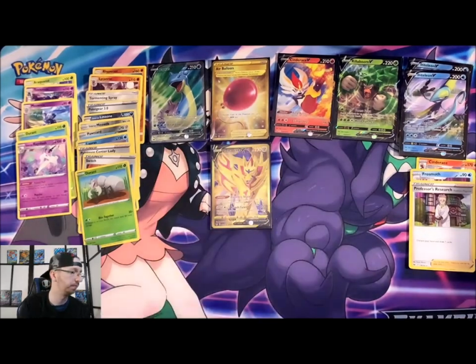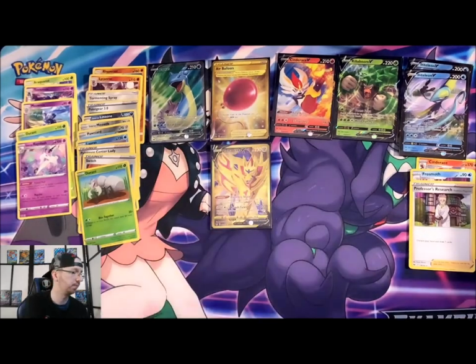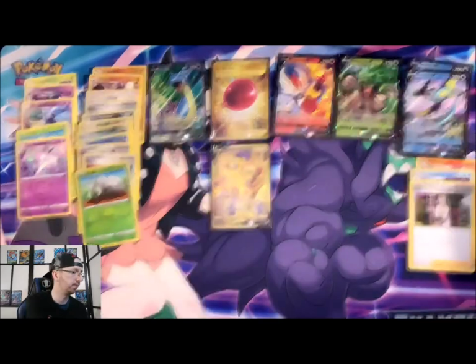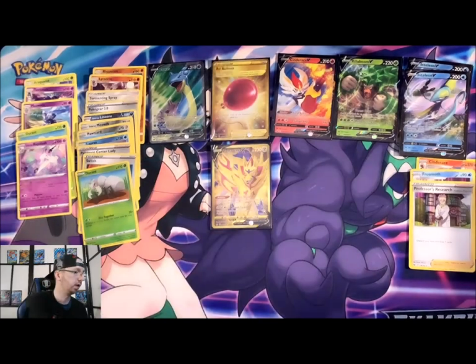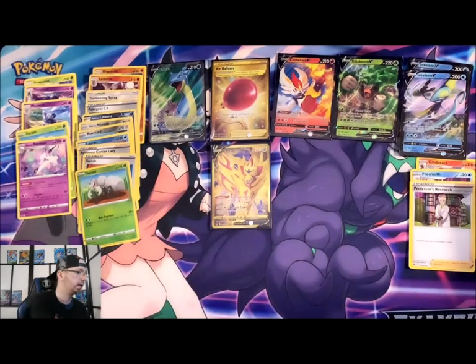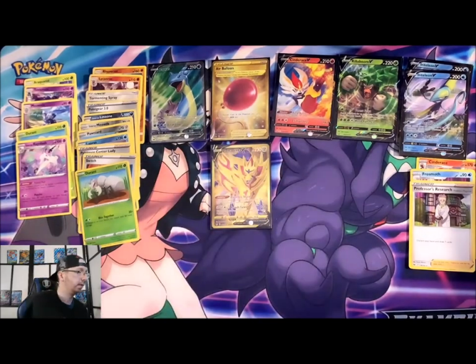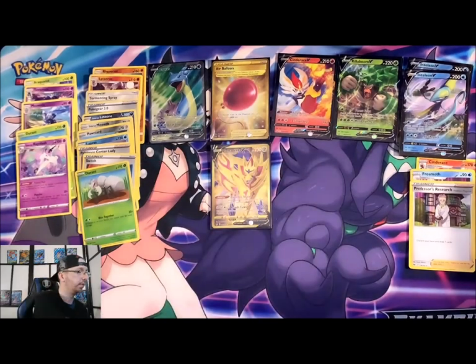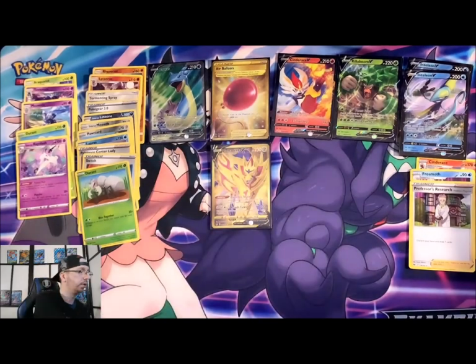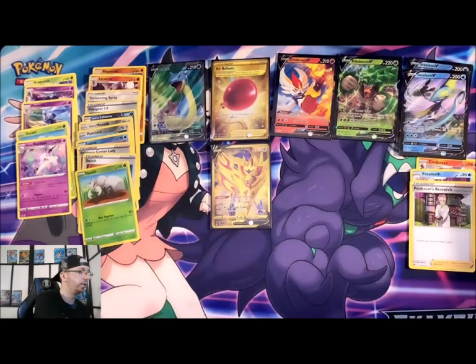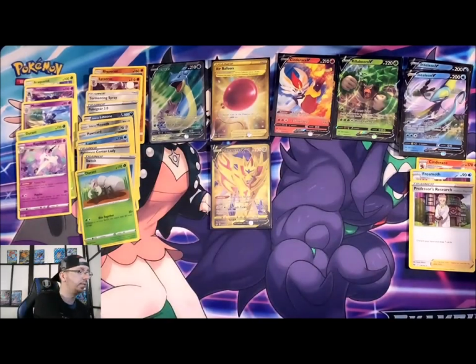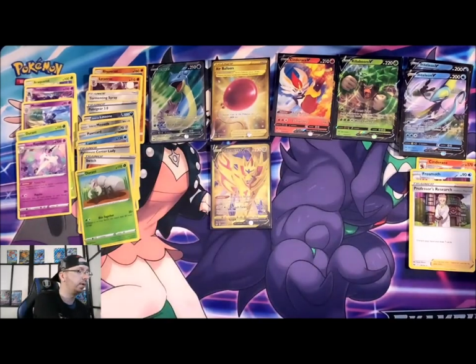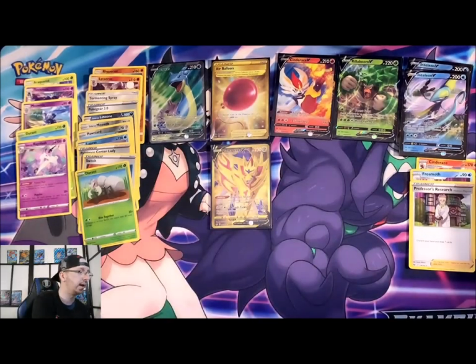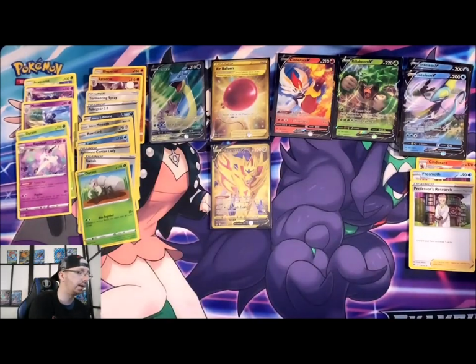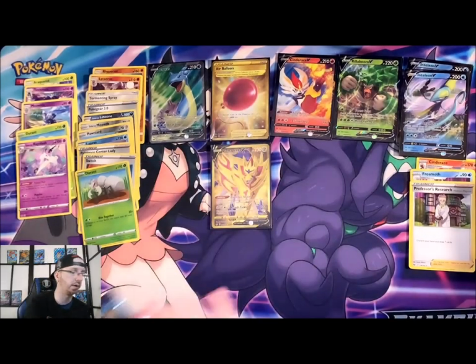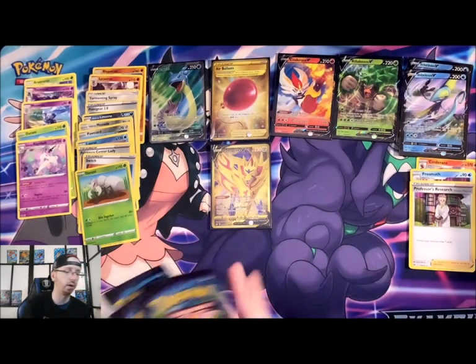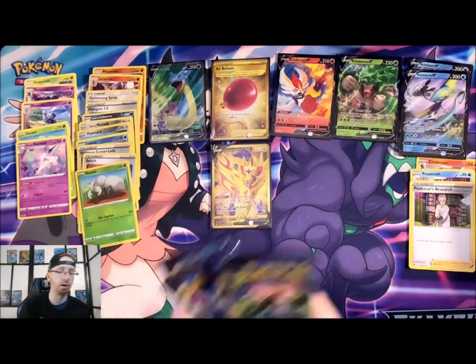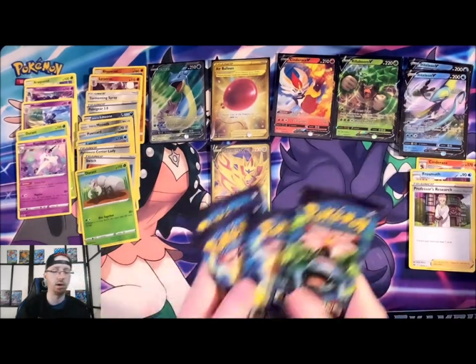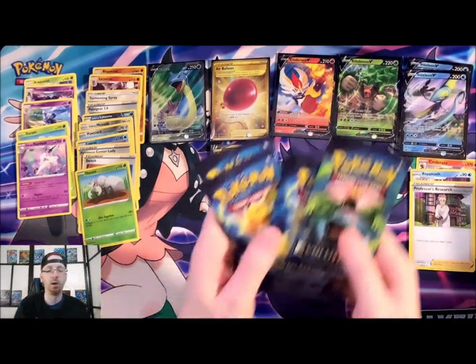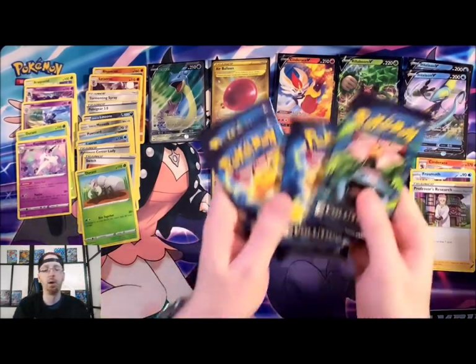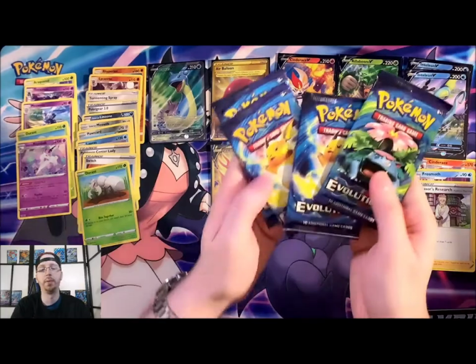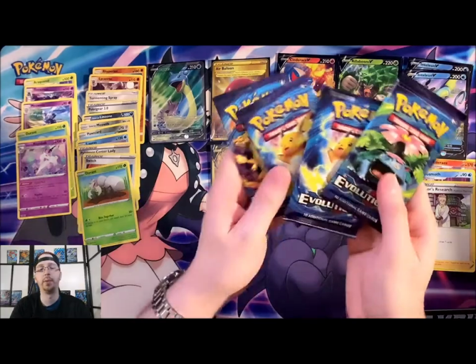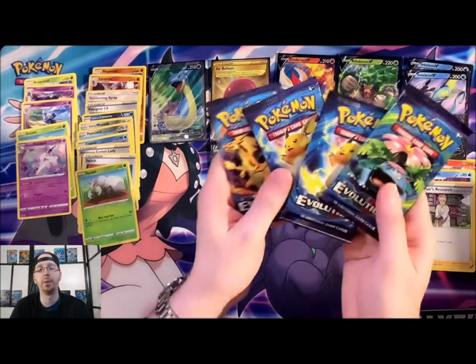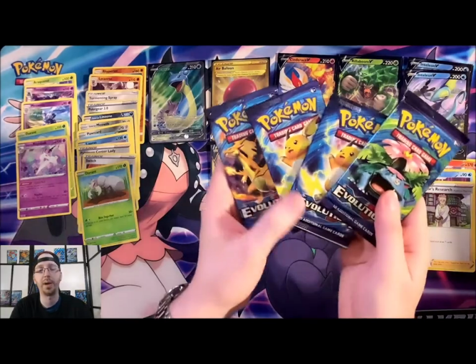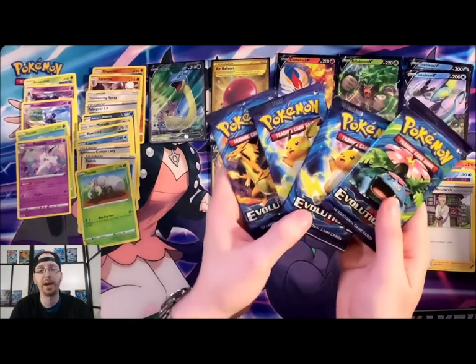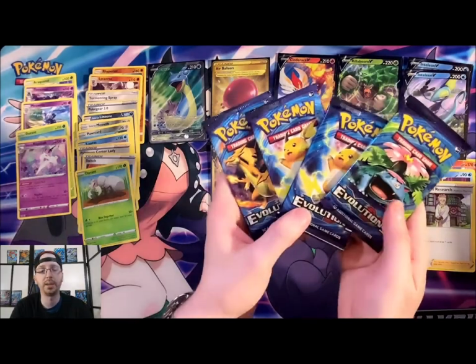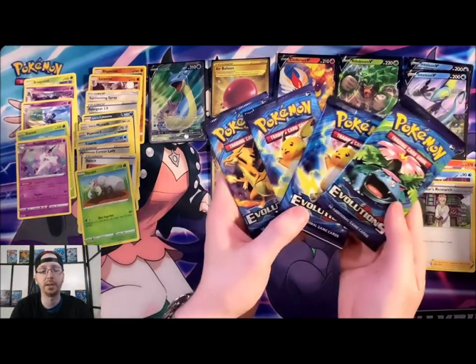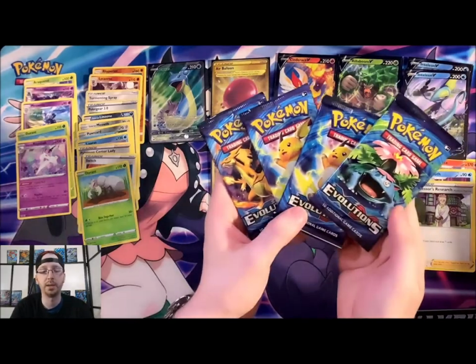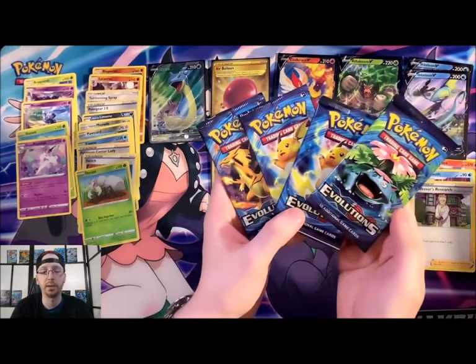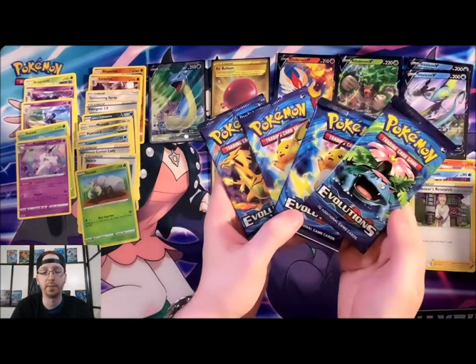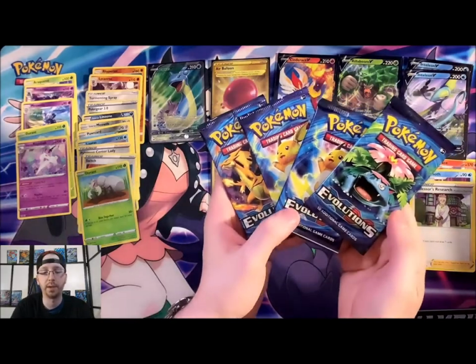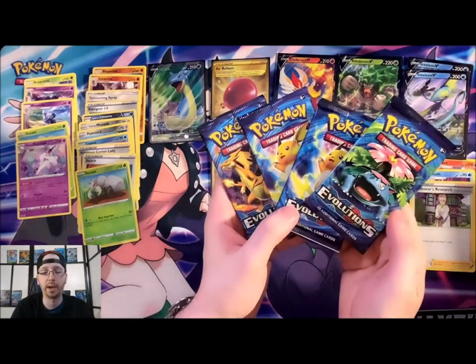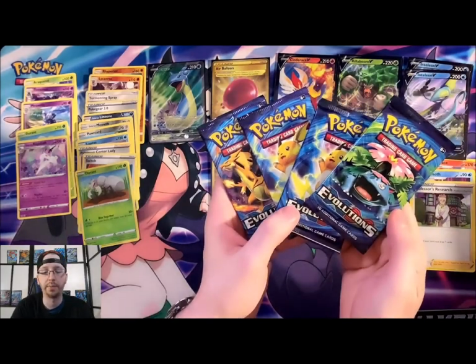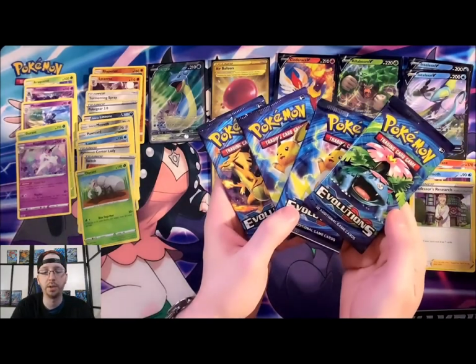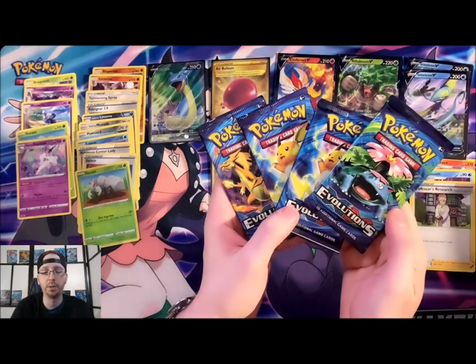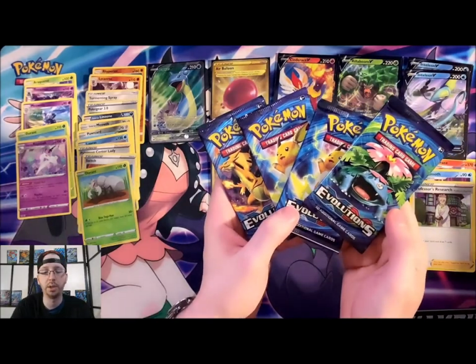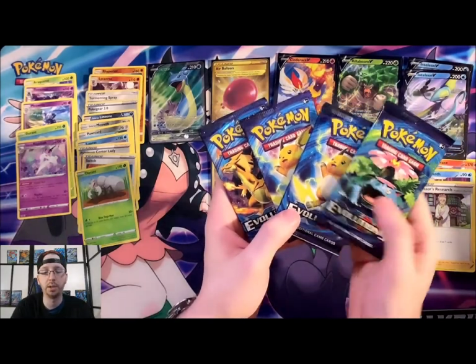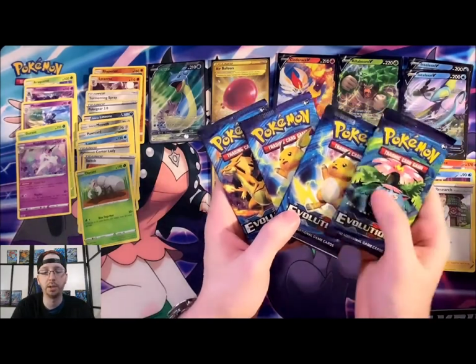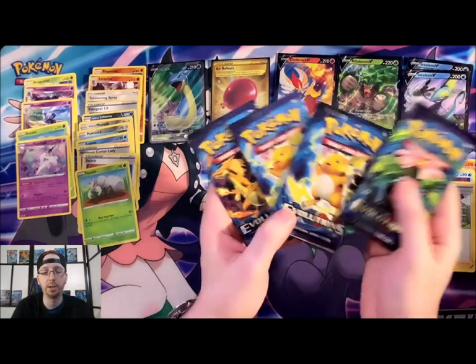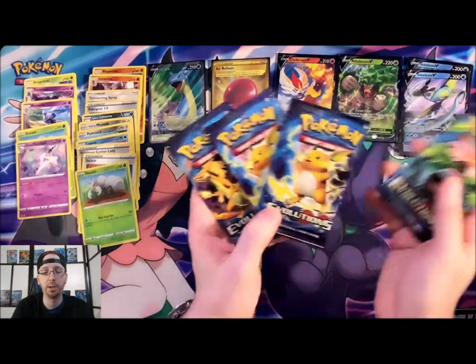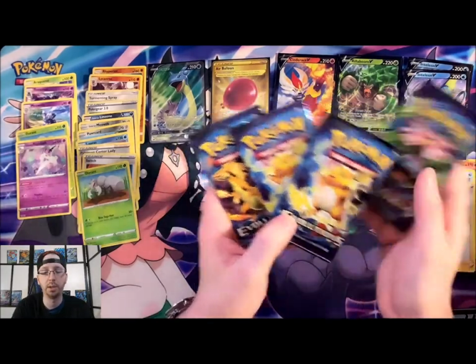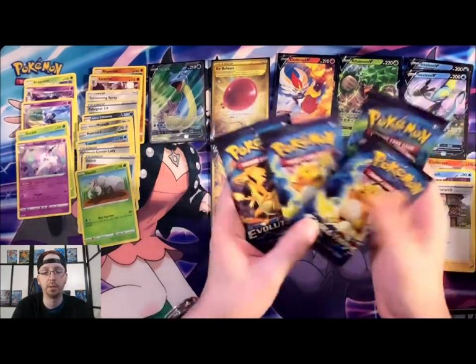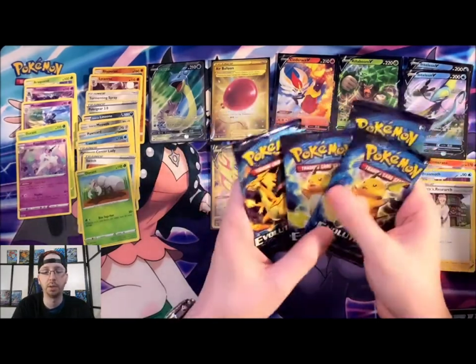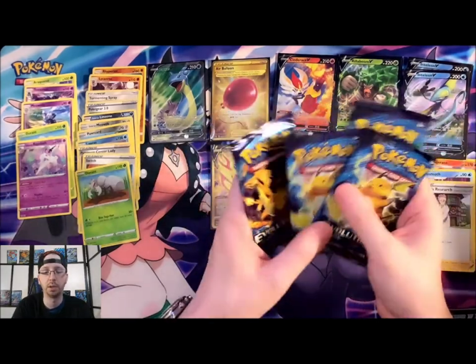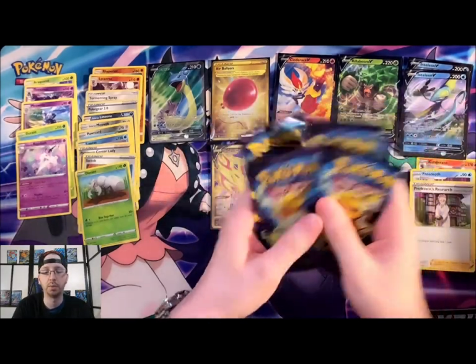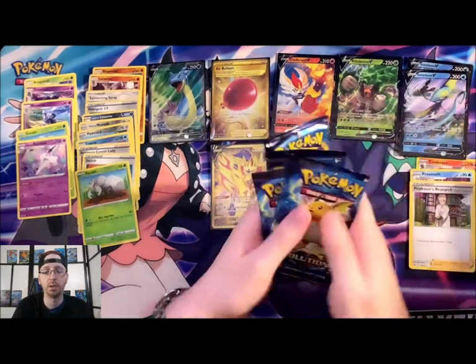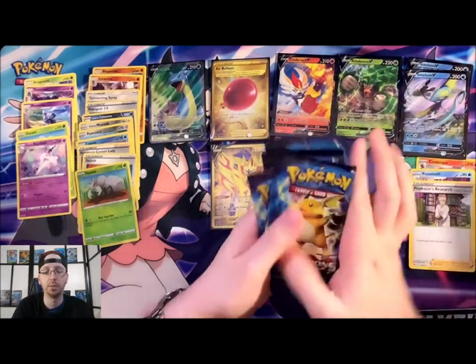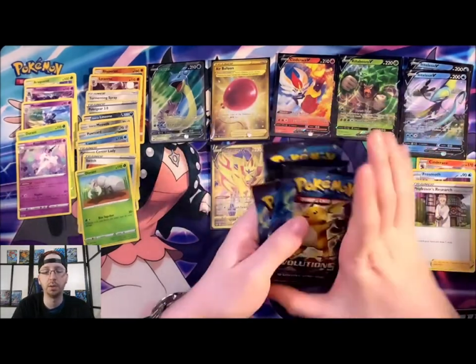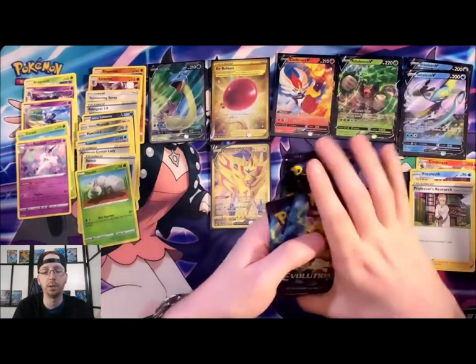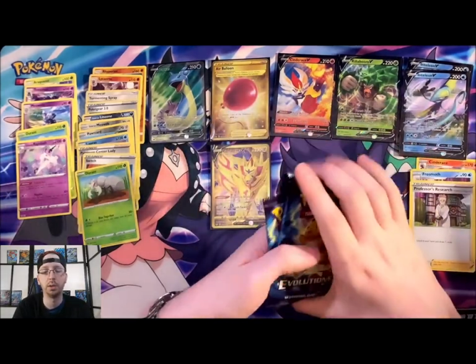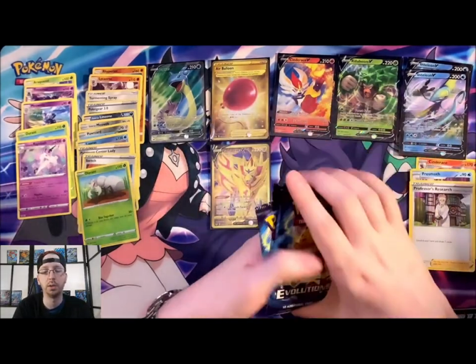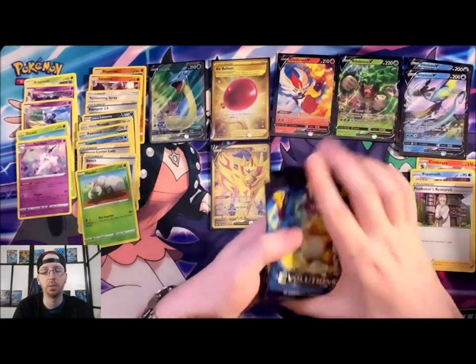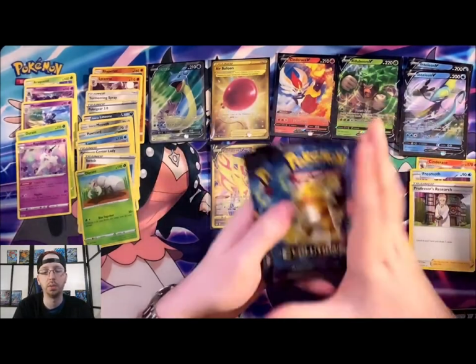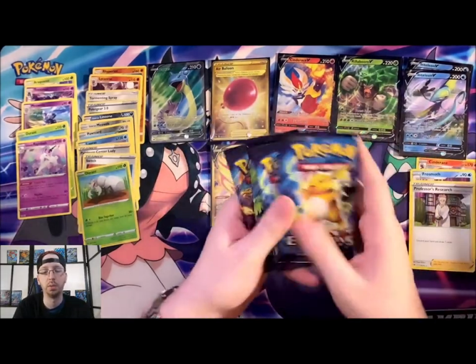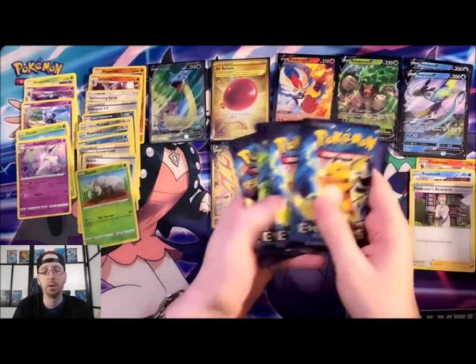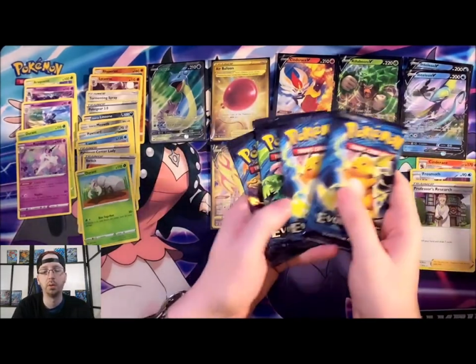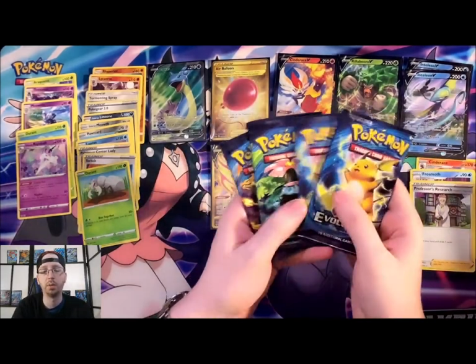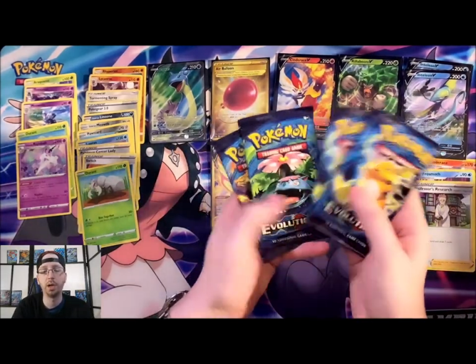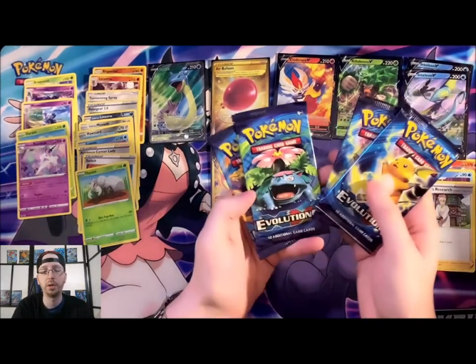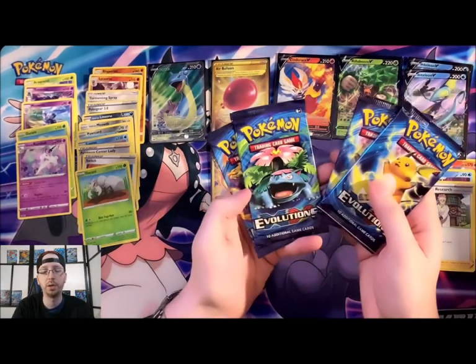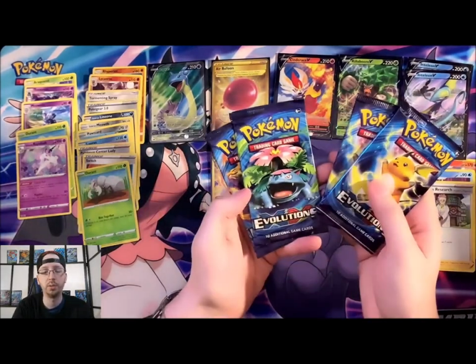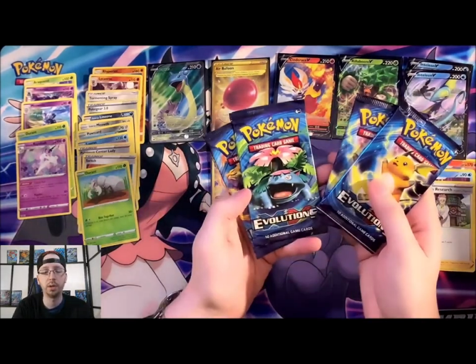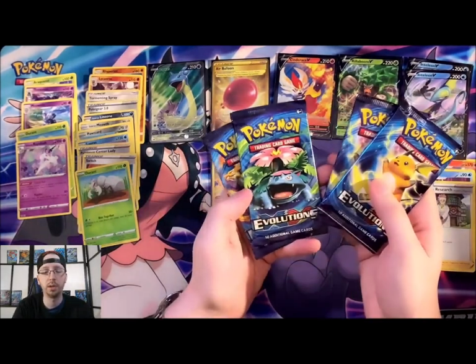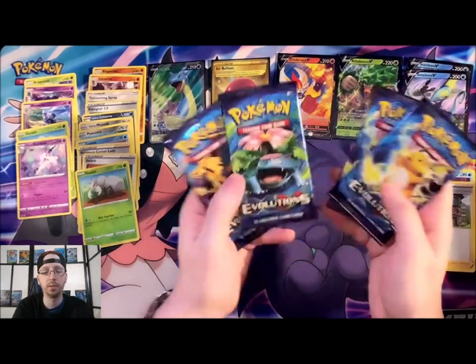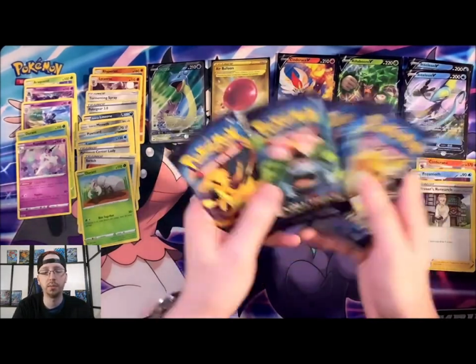We'll do Venusaur and then Raichu and then Charizard — I am just not able to make a decision currently.